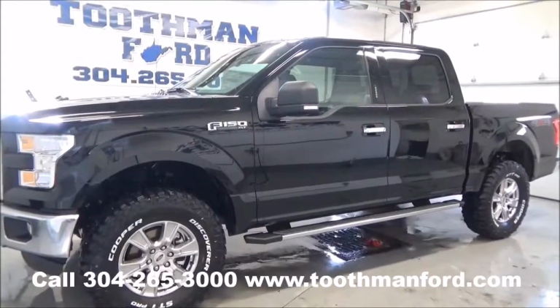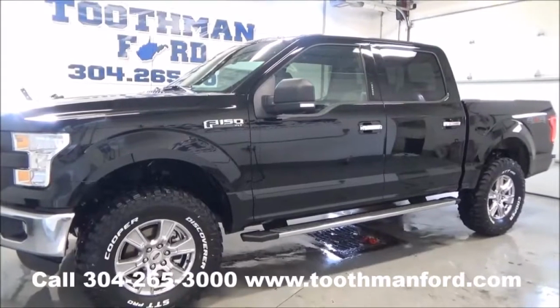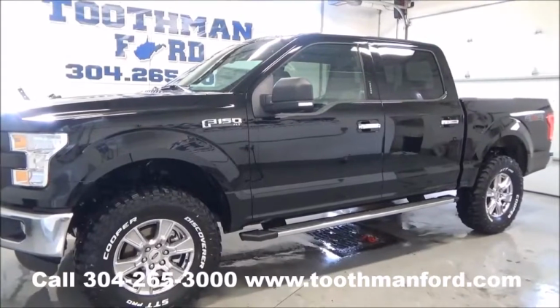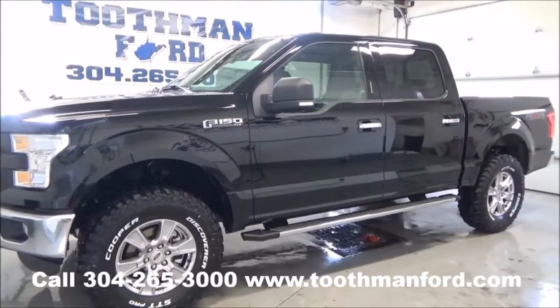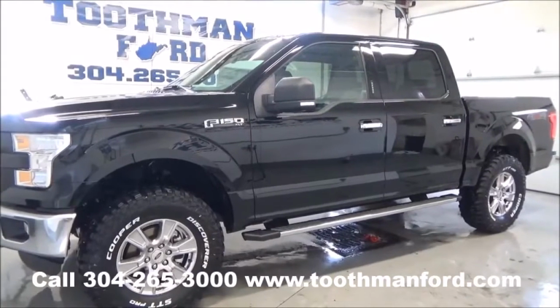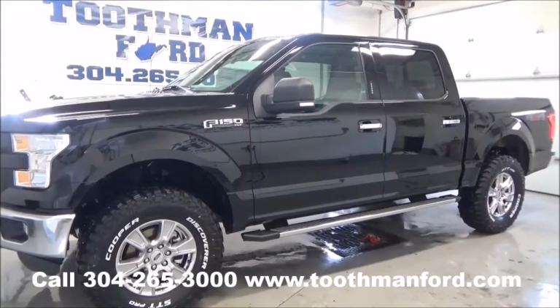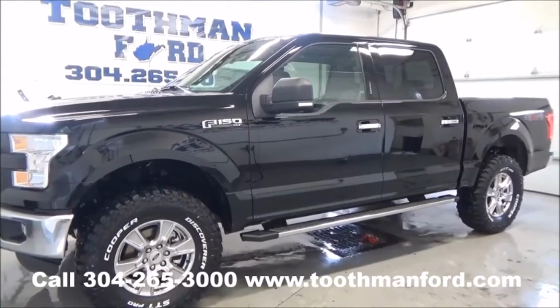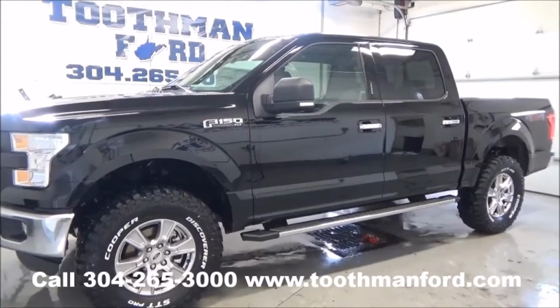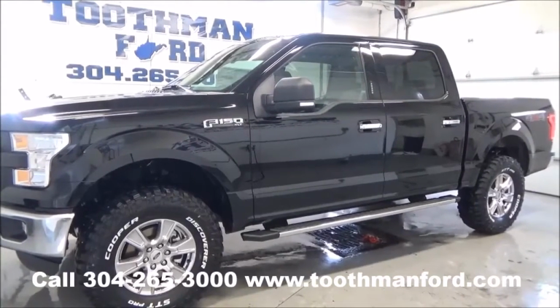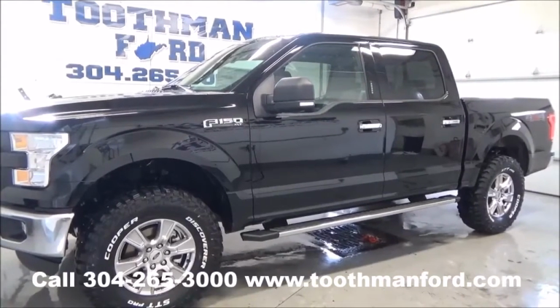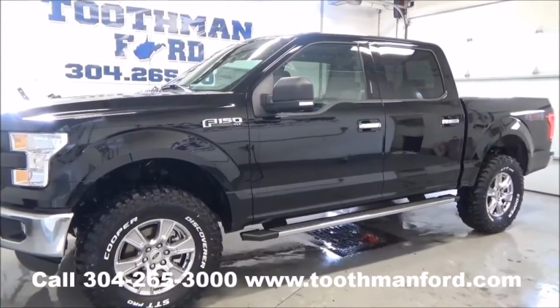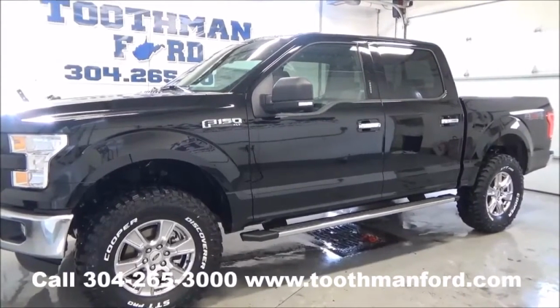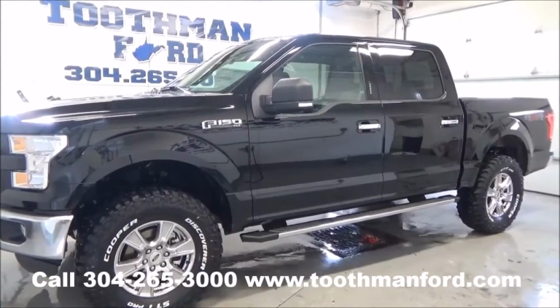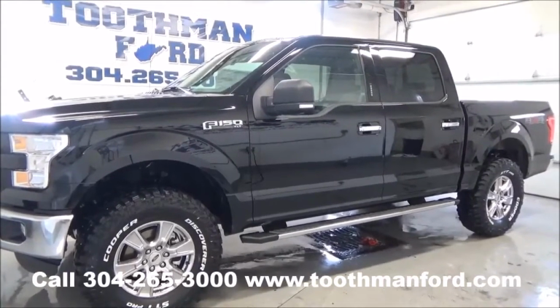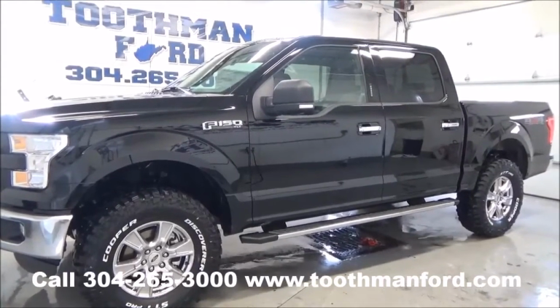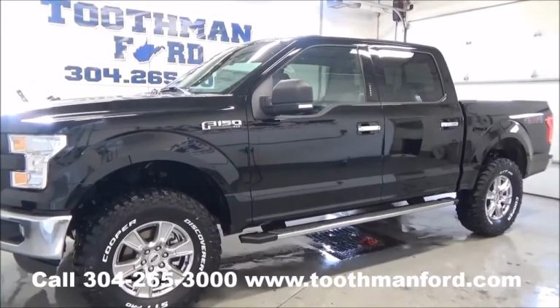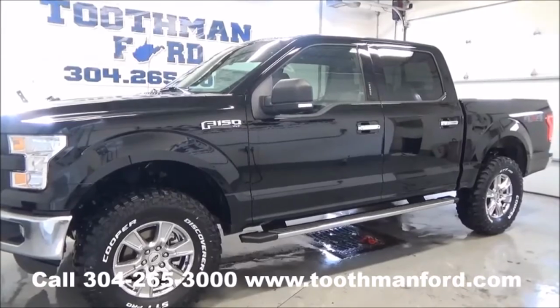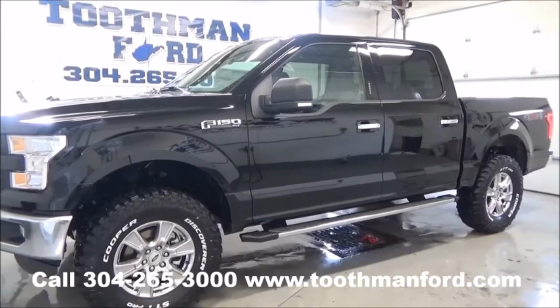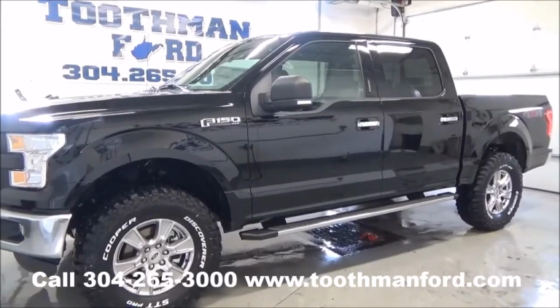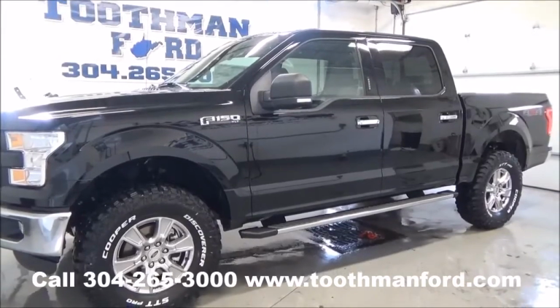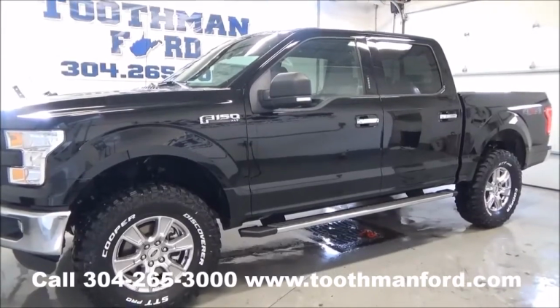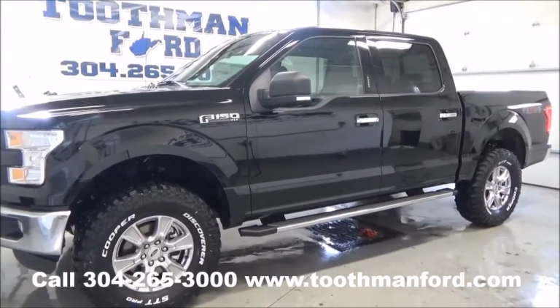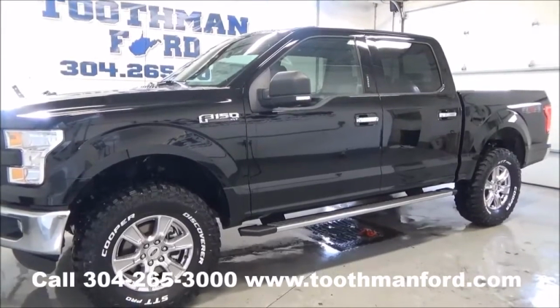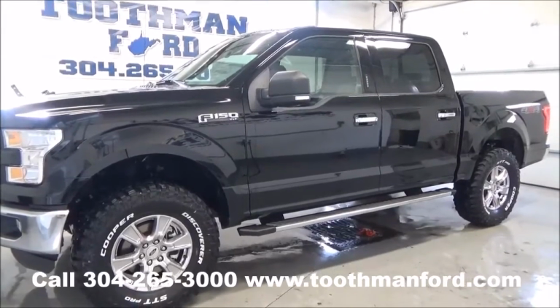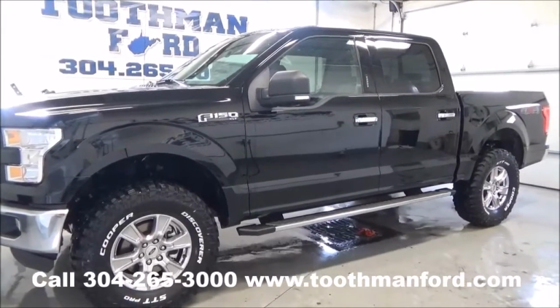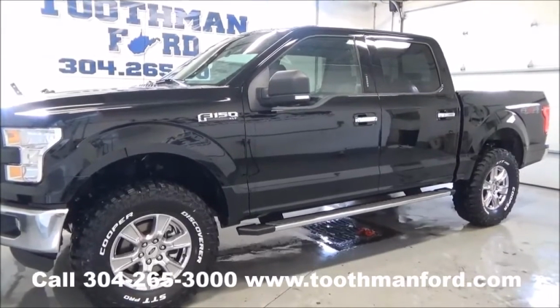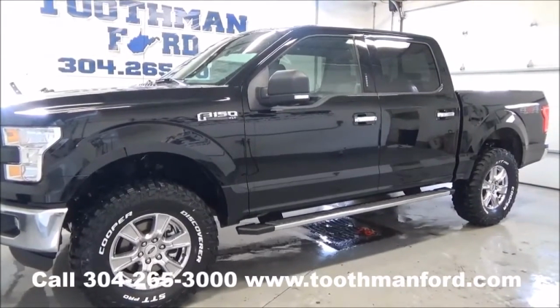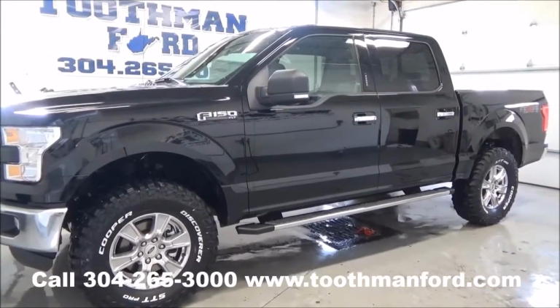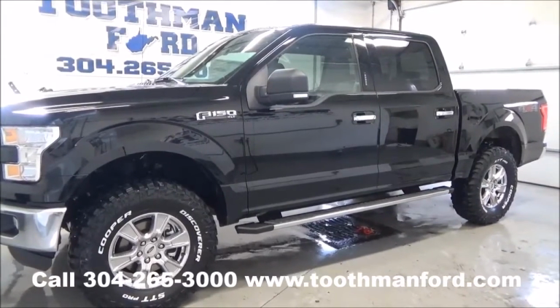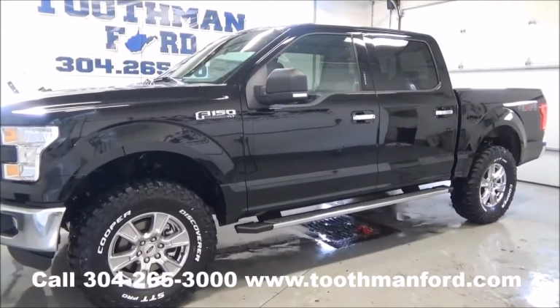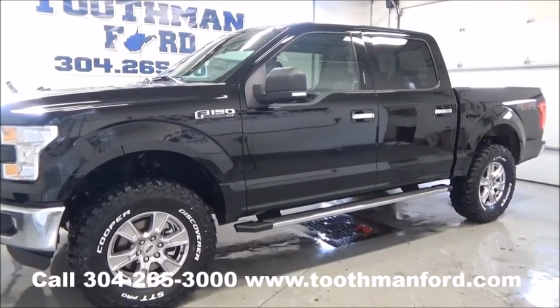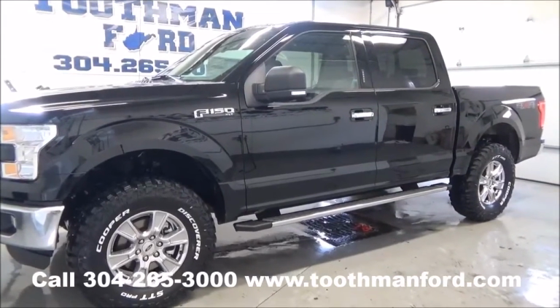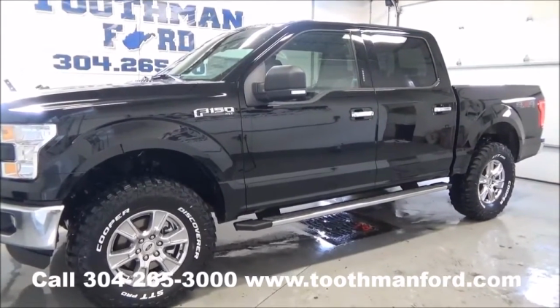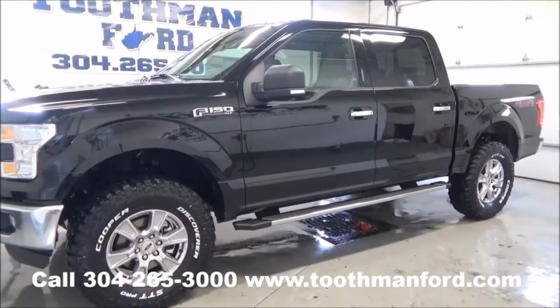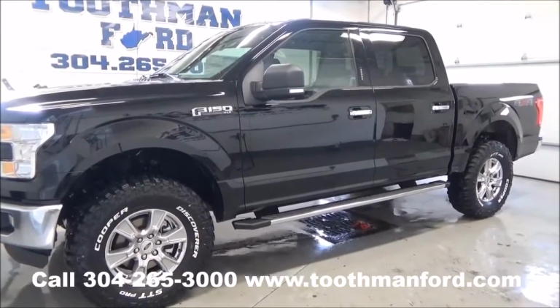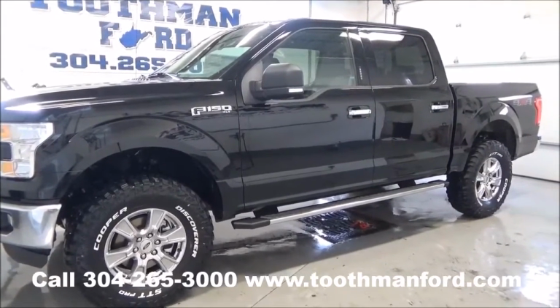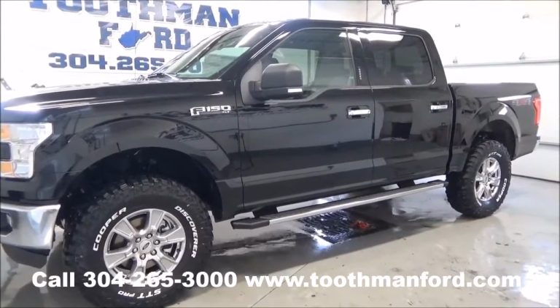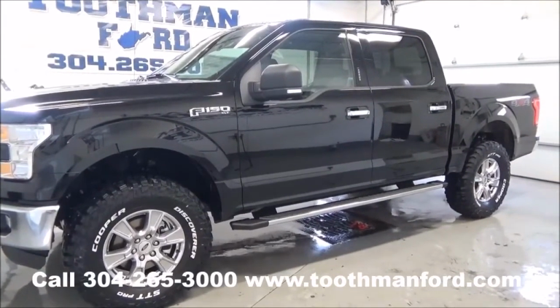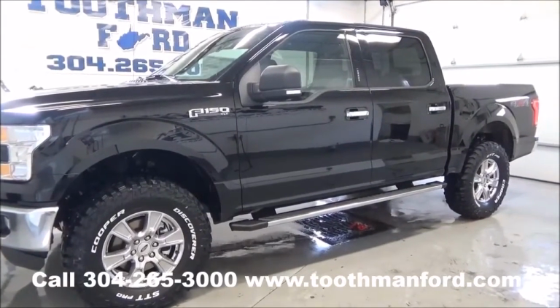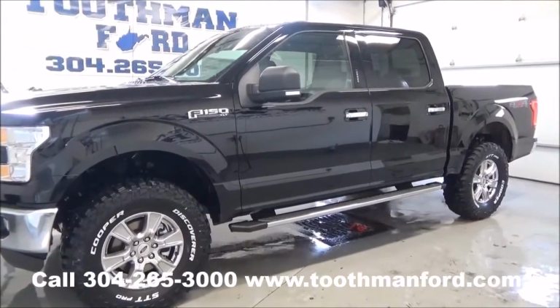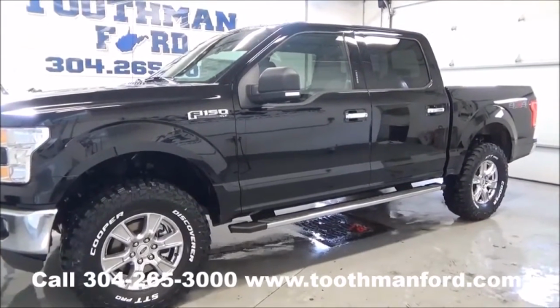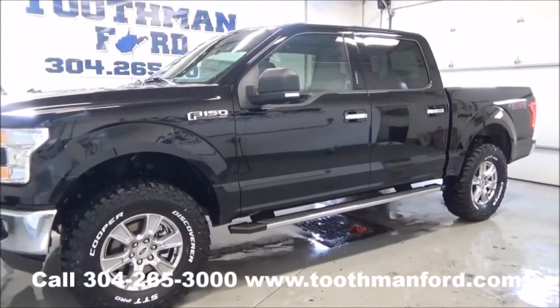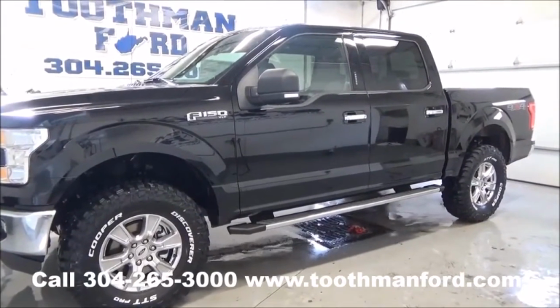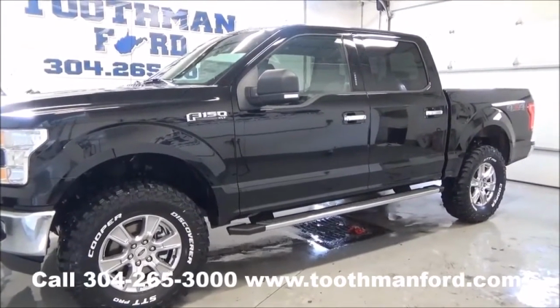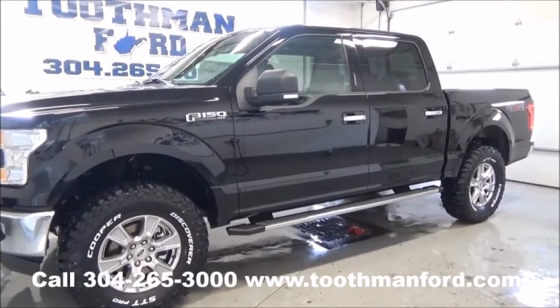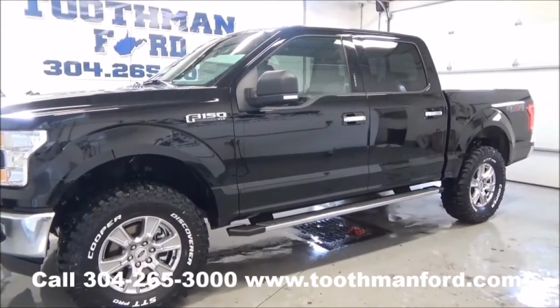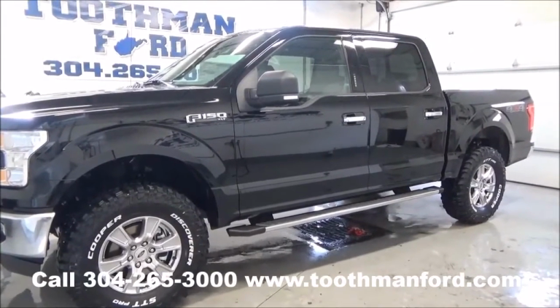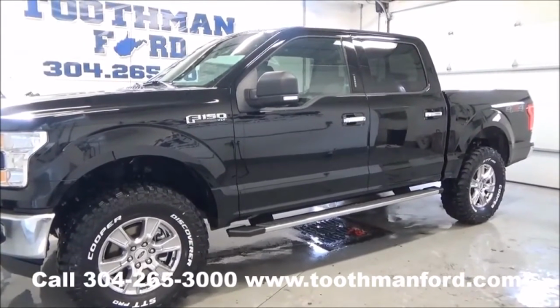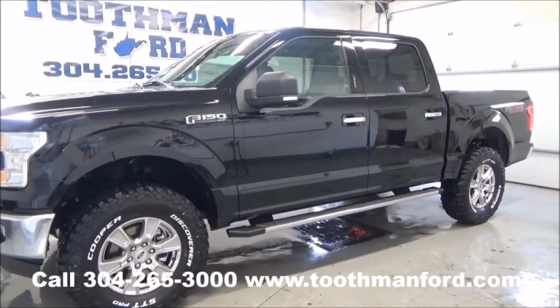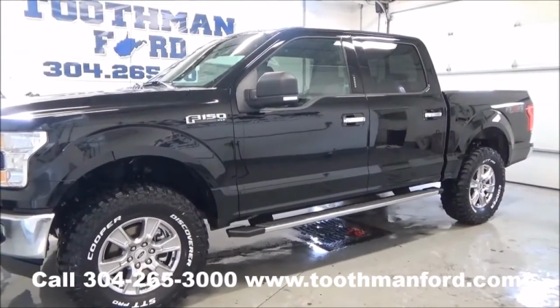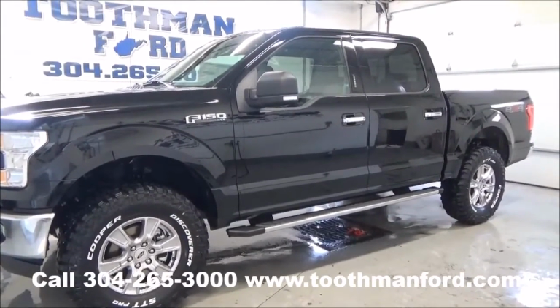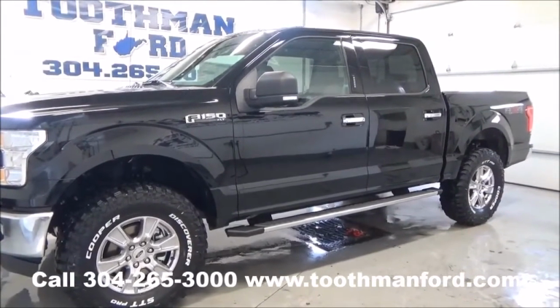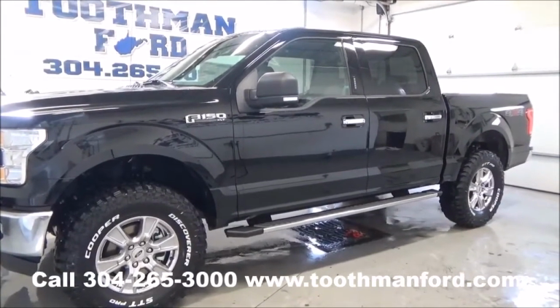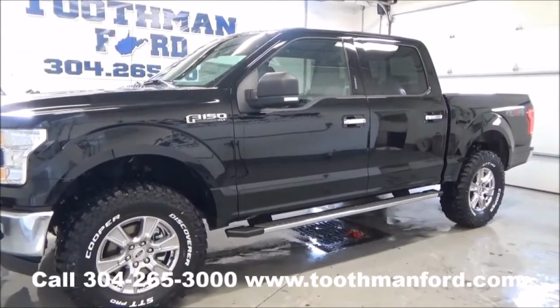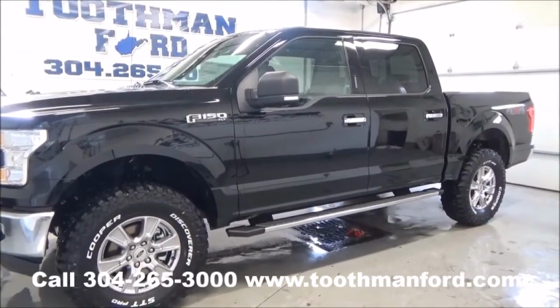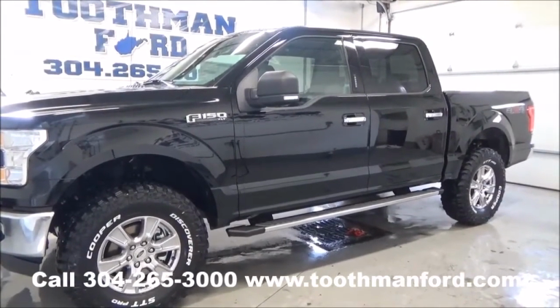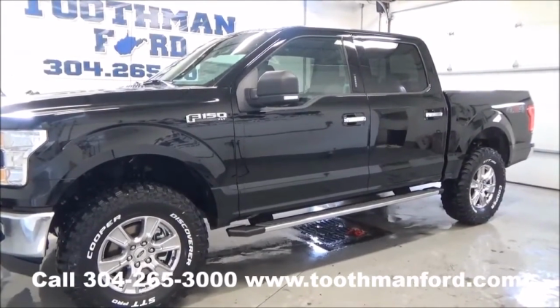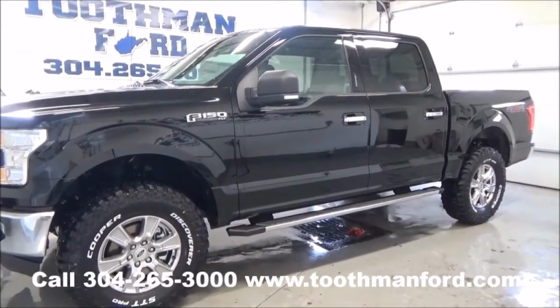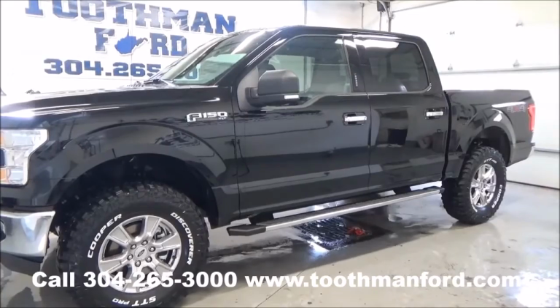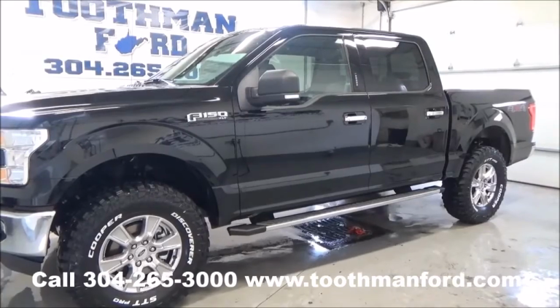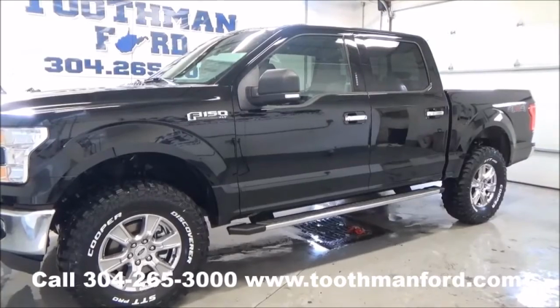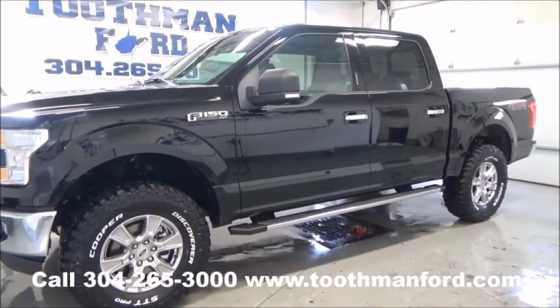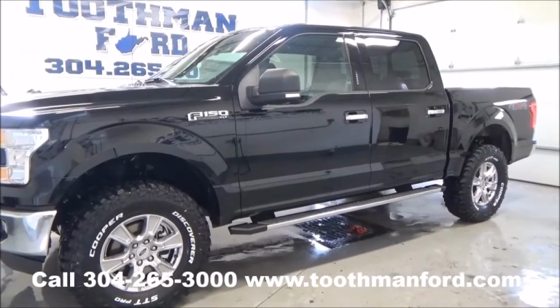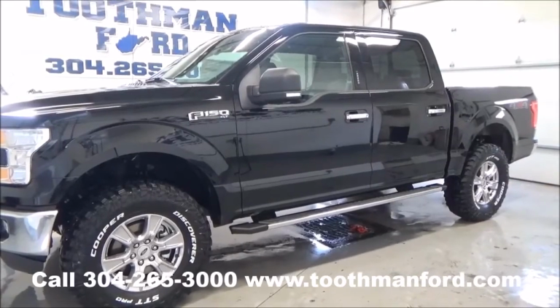Rachel Toothman Ford. Visit us at ToothmanFord.com. I want to give you a glimpse of the 2016 Ford F-150.